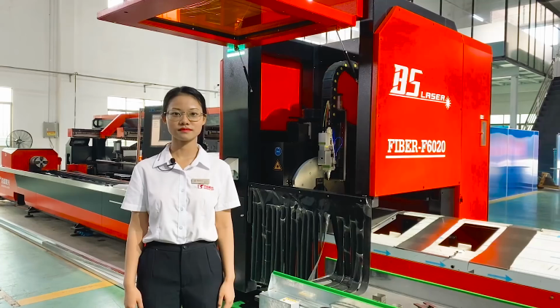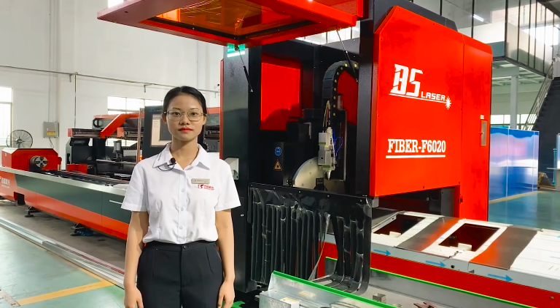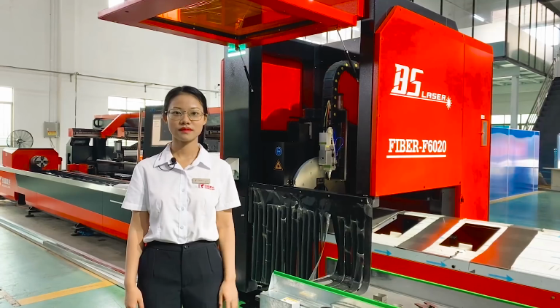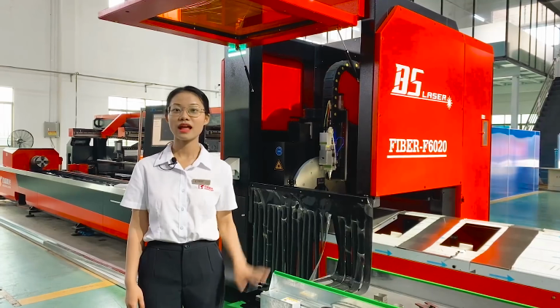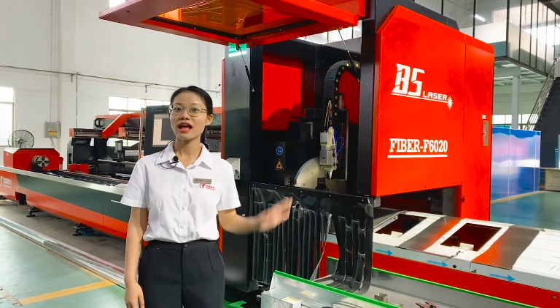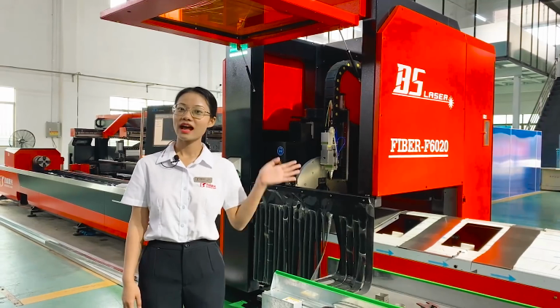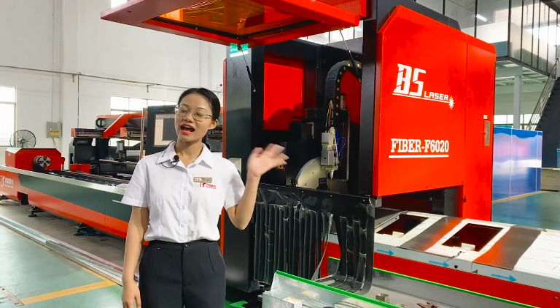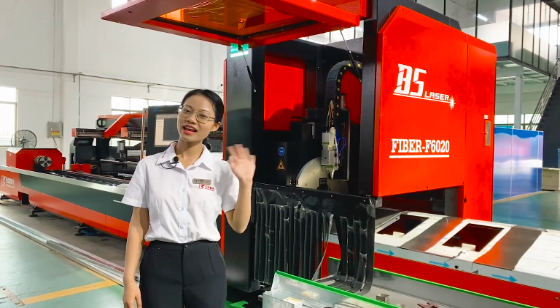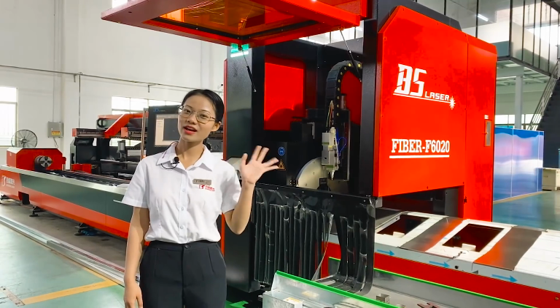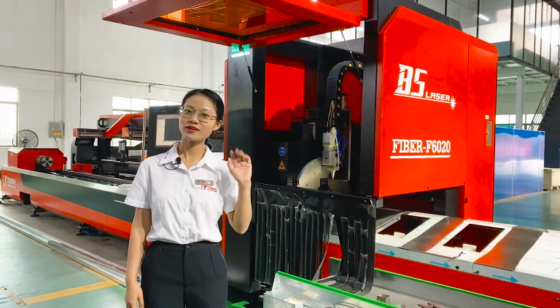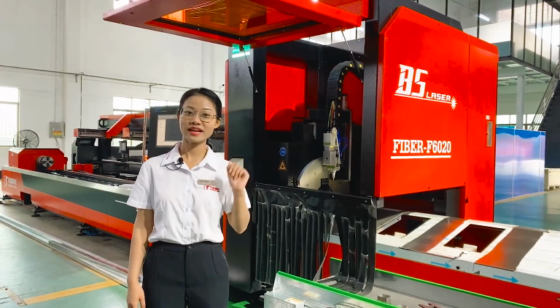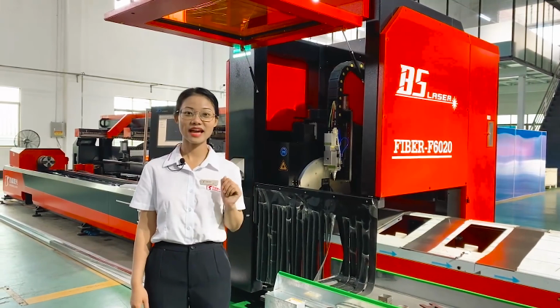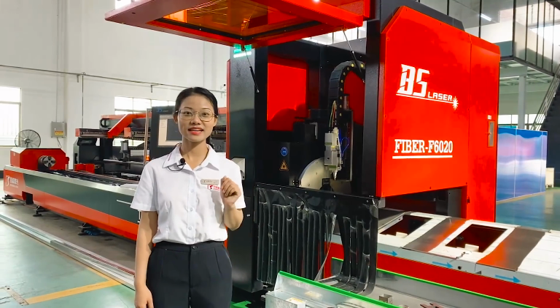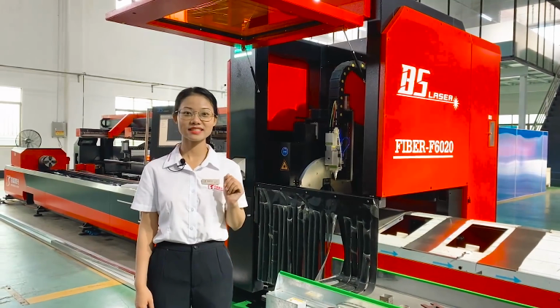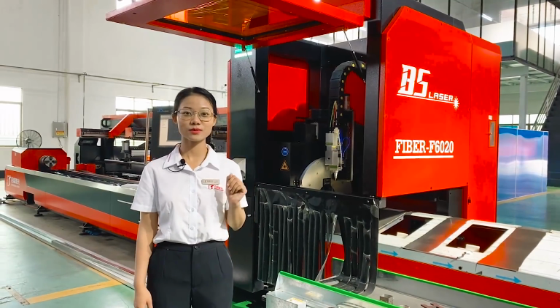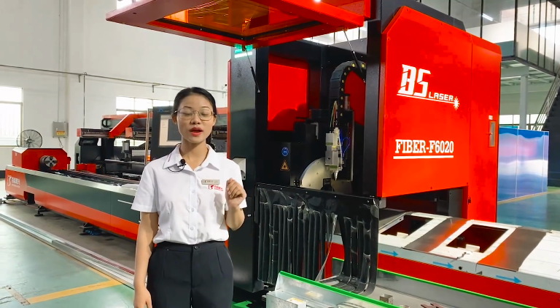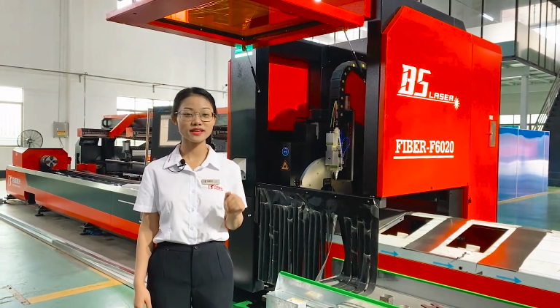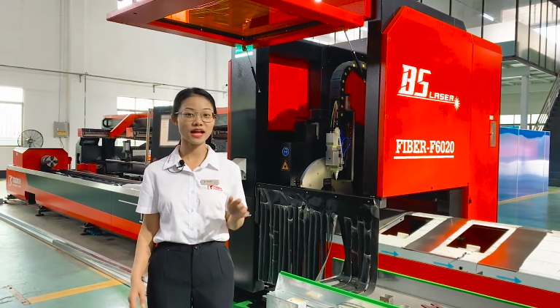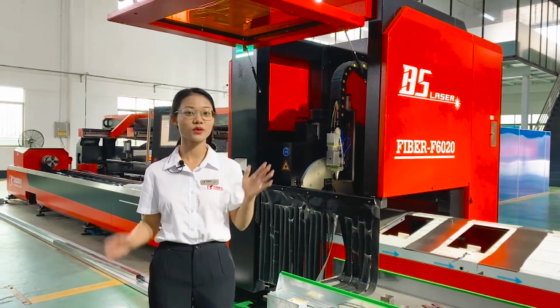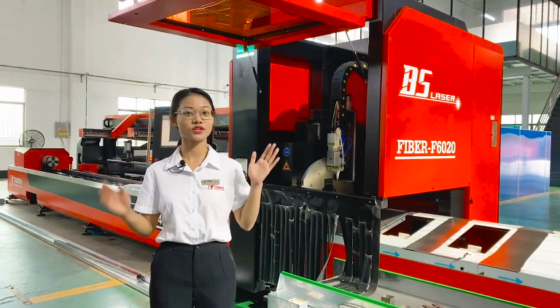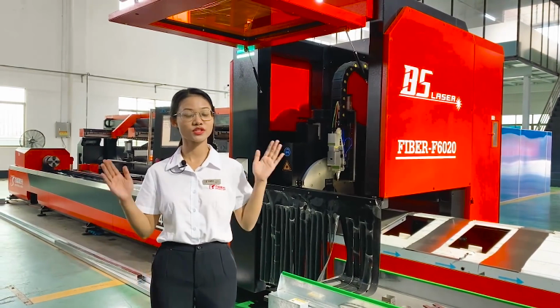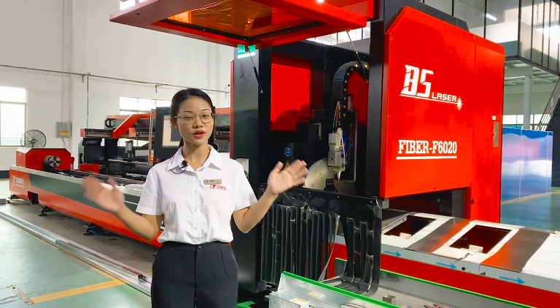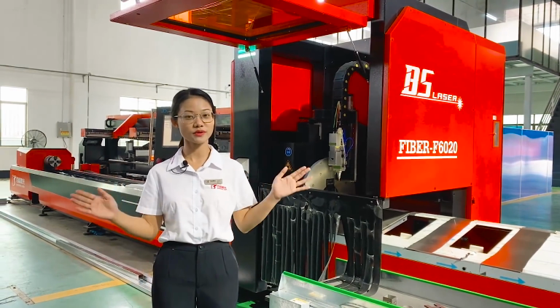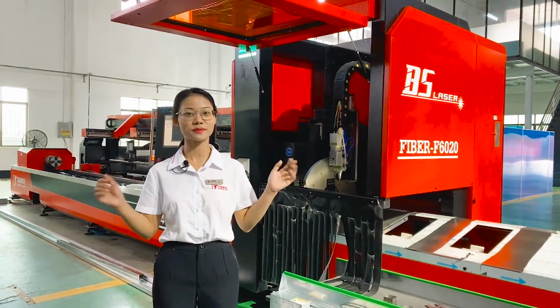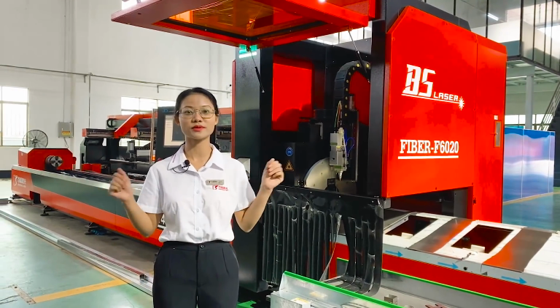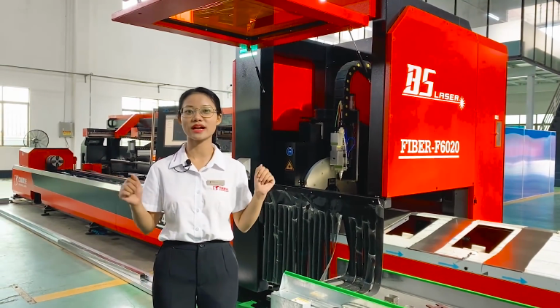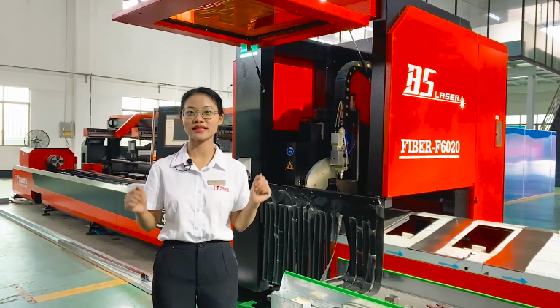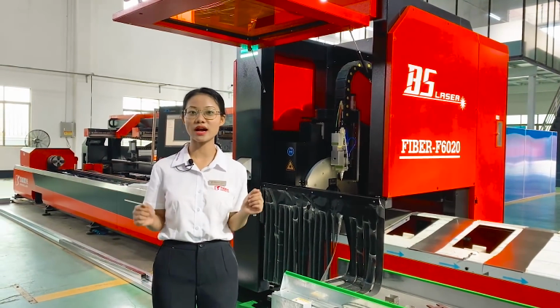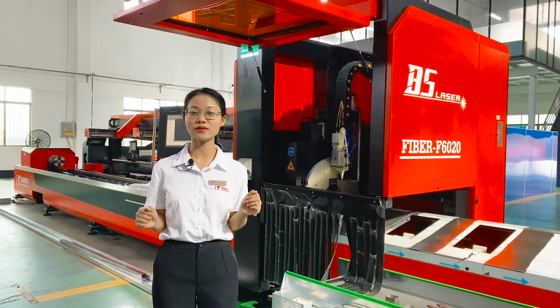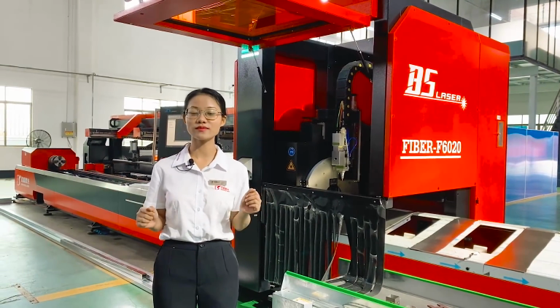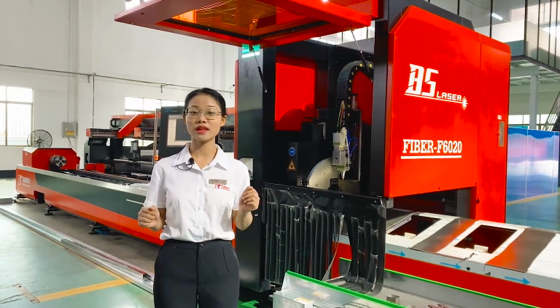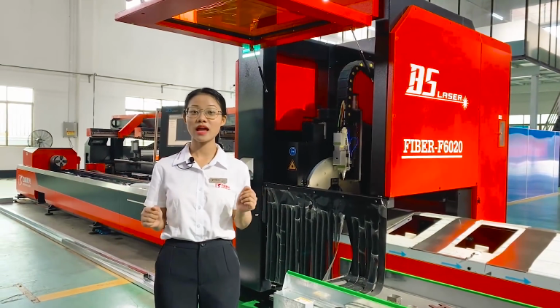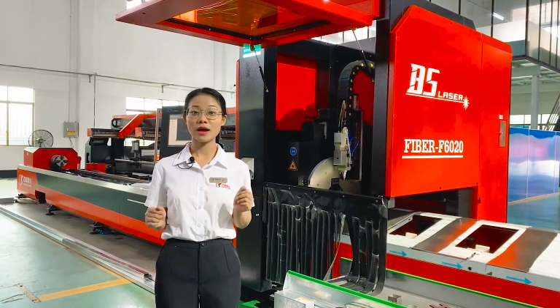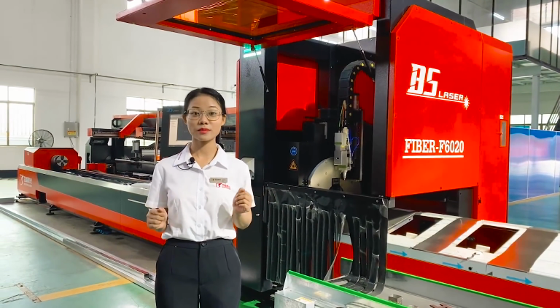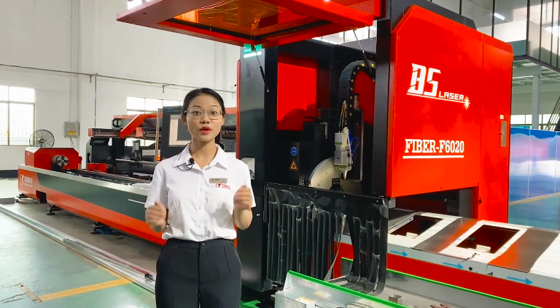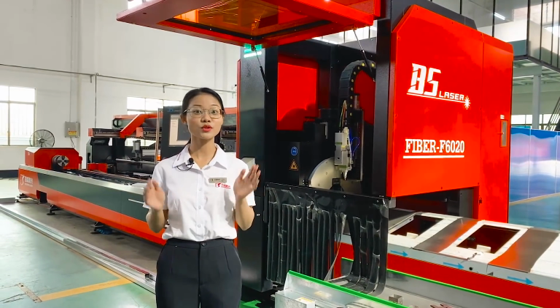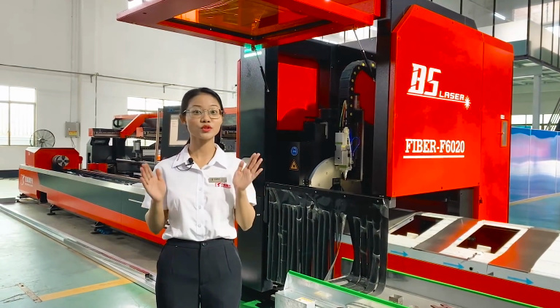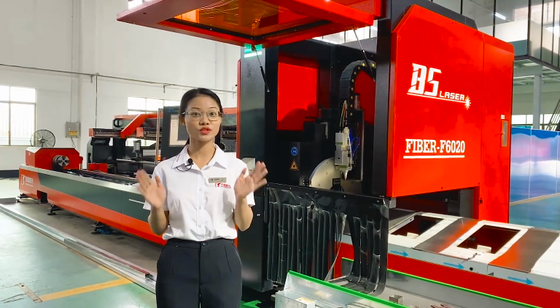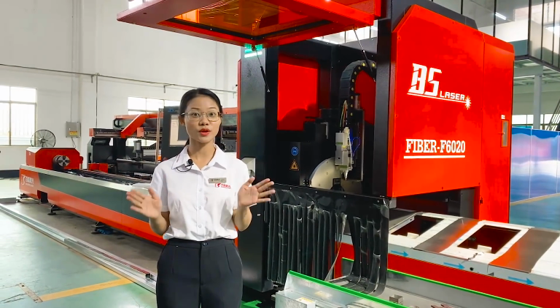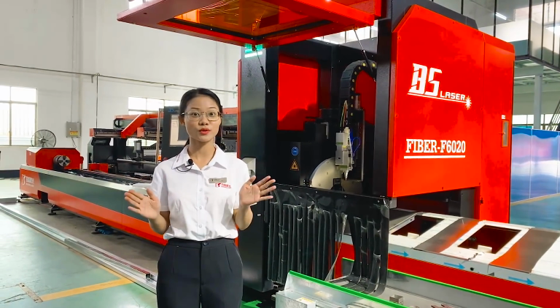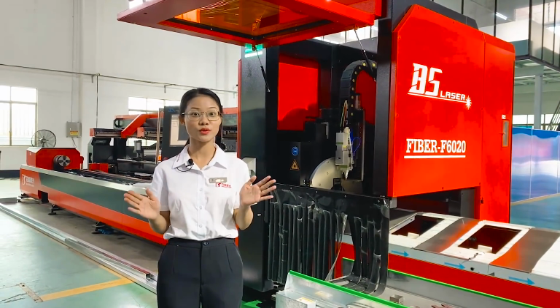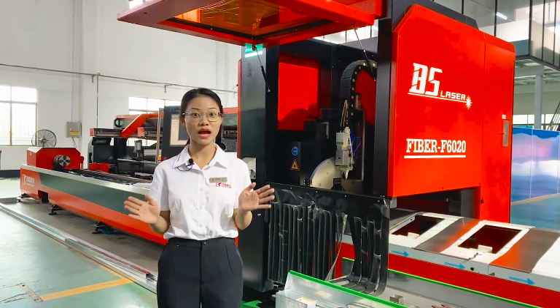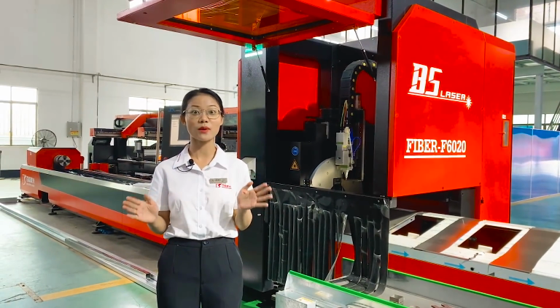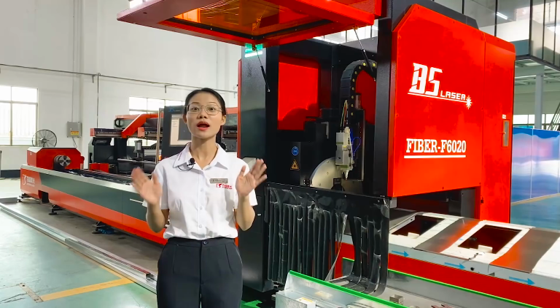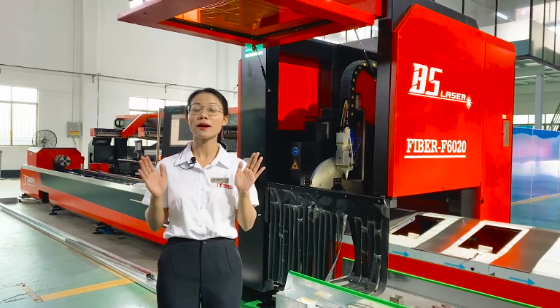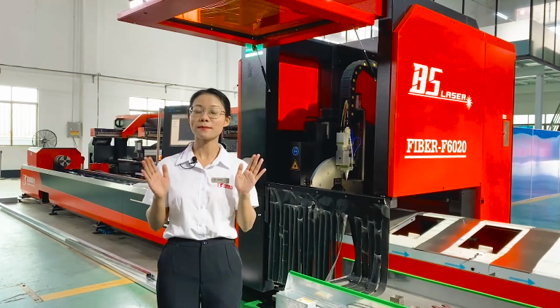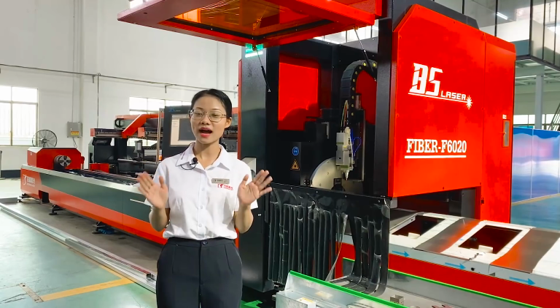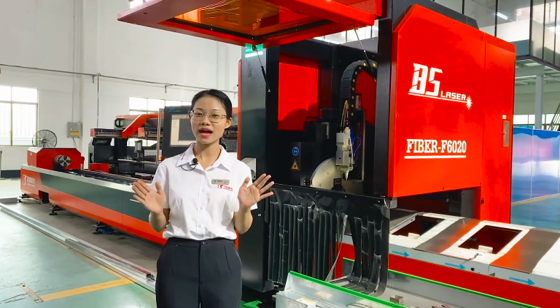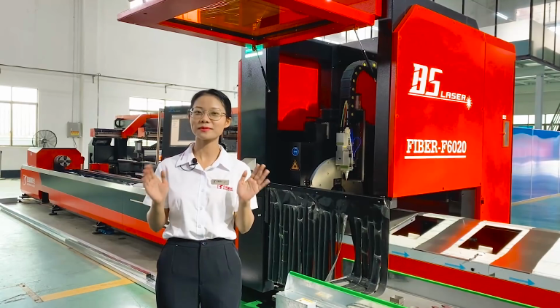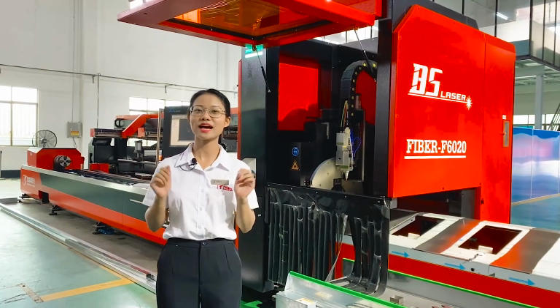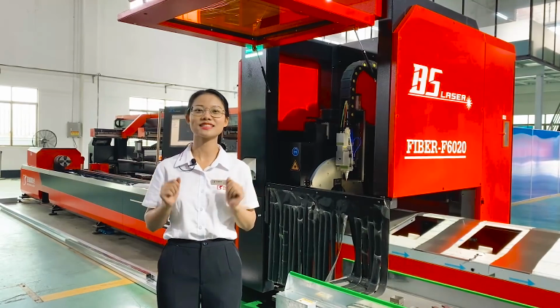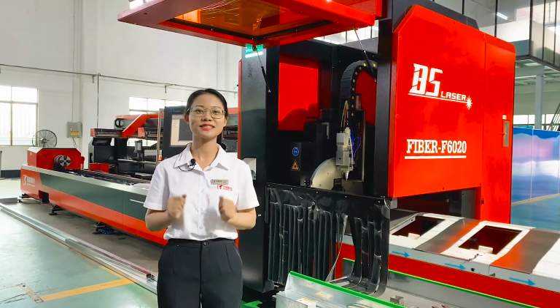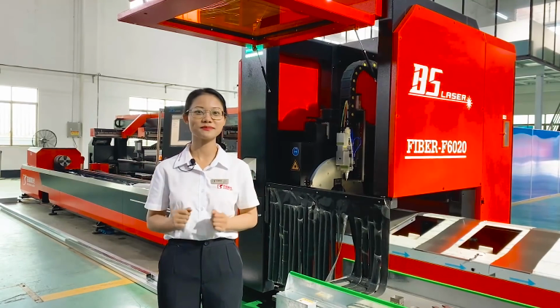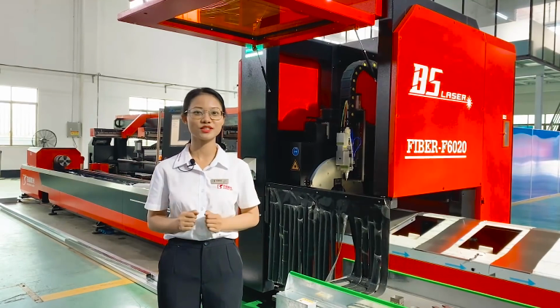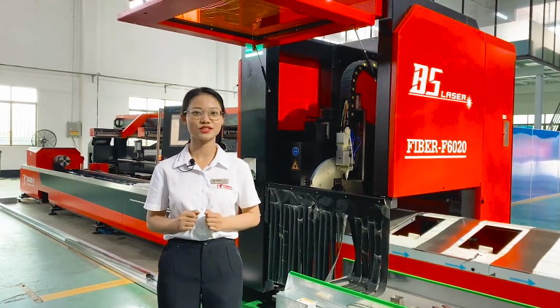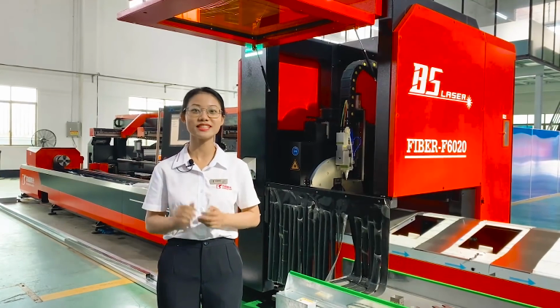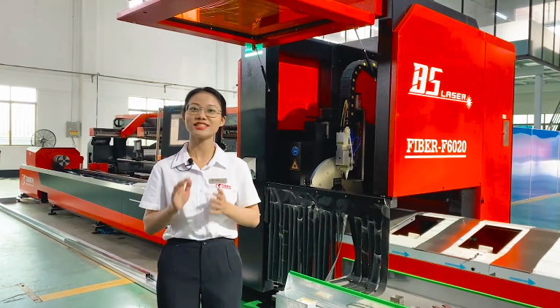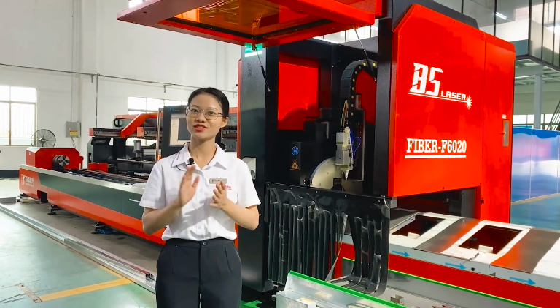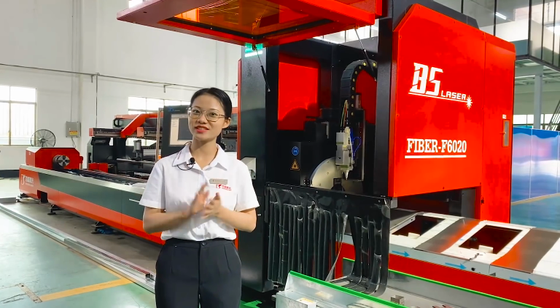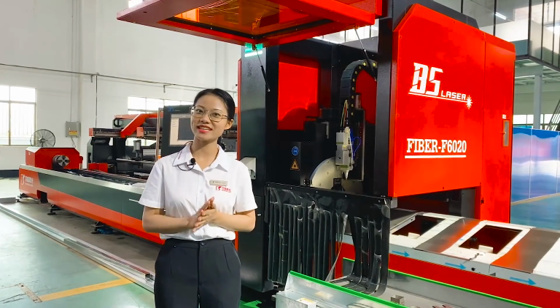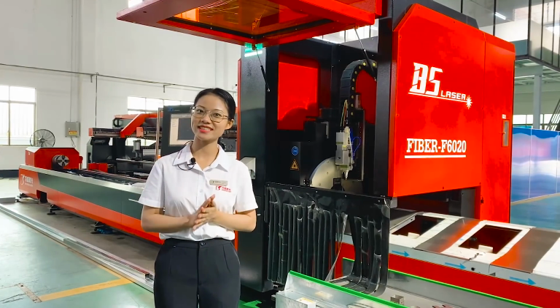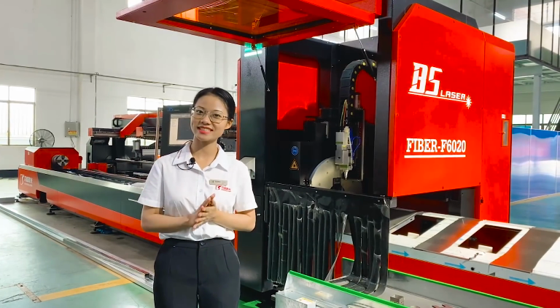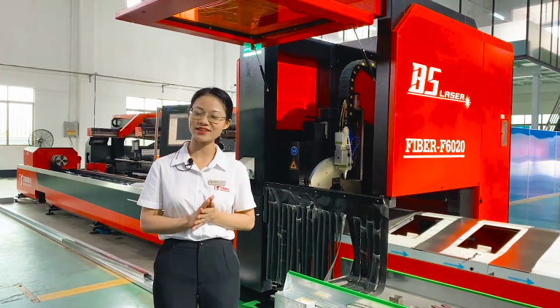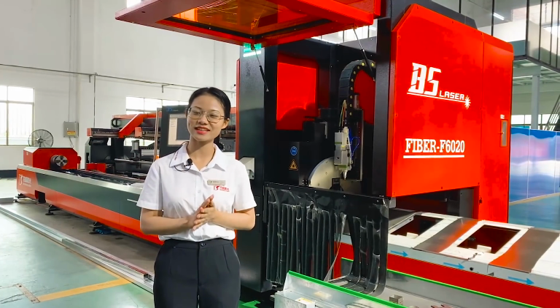Hello guys, we are in our showroom right now. I'm going to show you our pipe cutting machine, GE series.